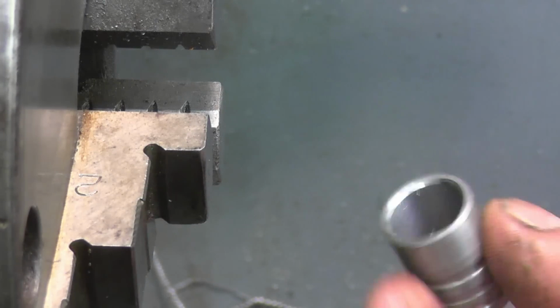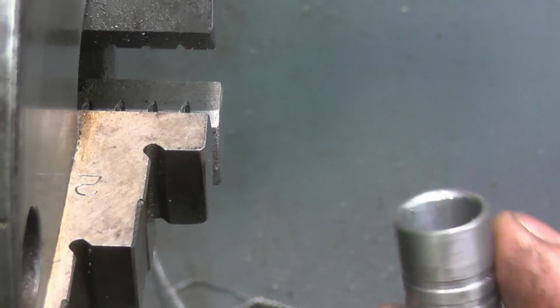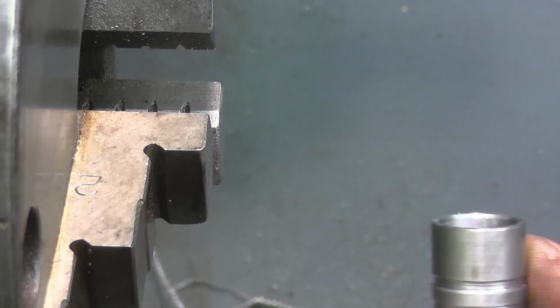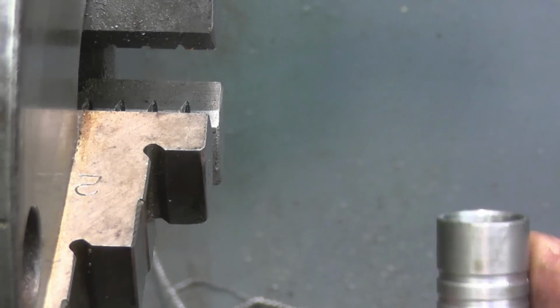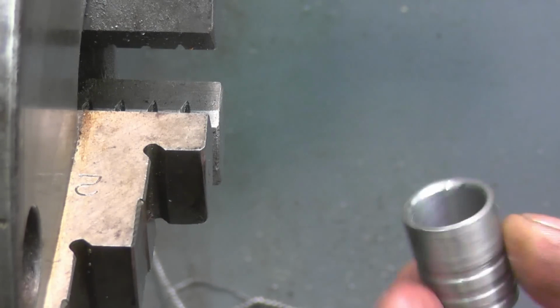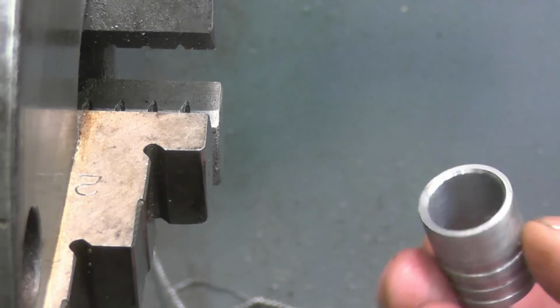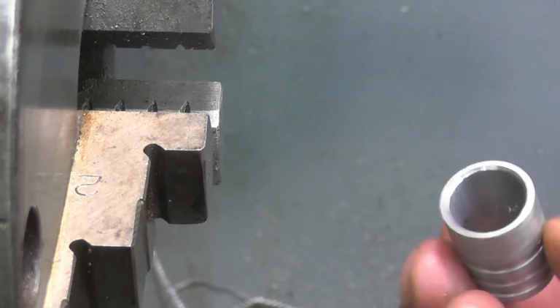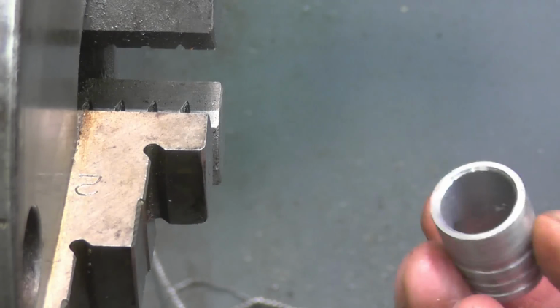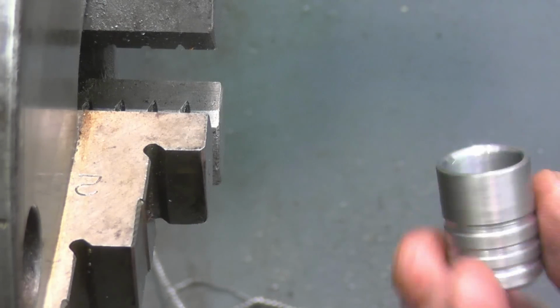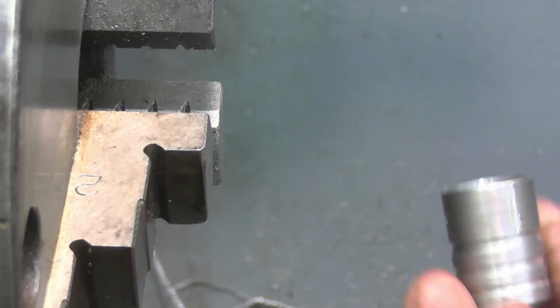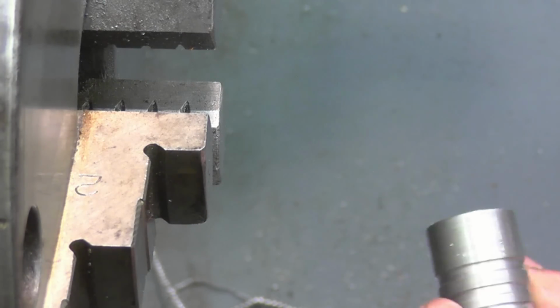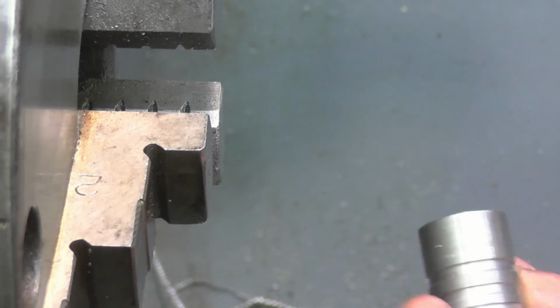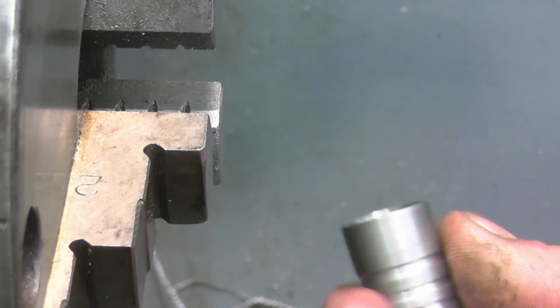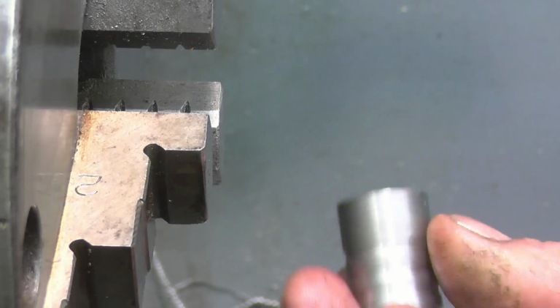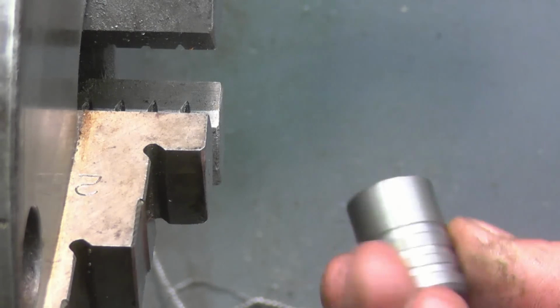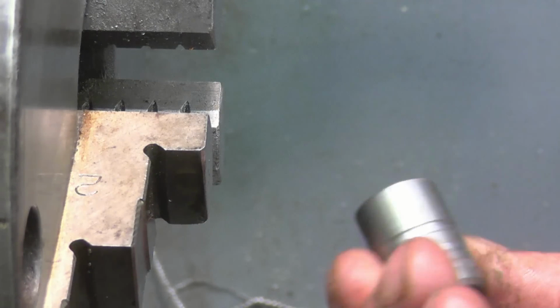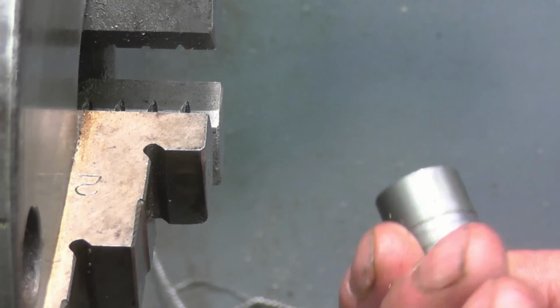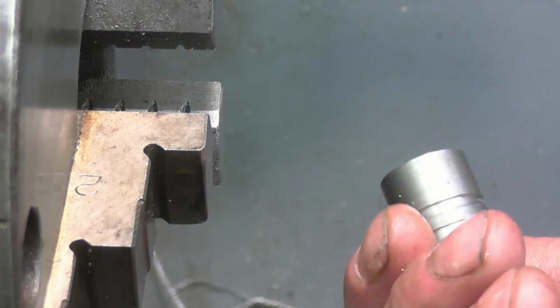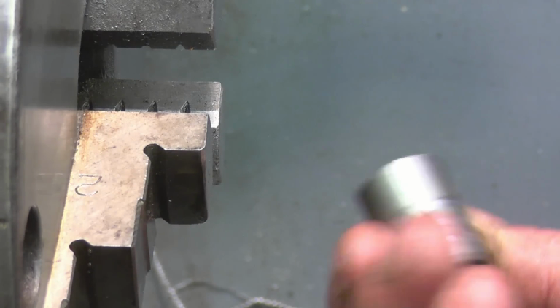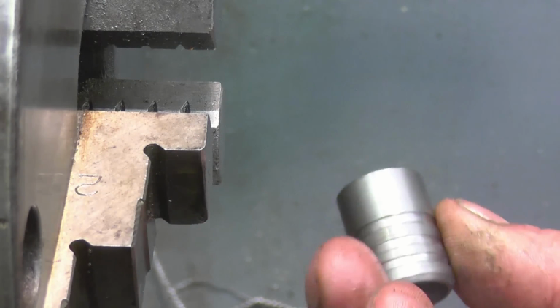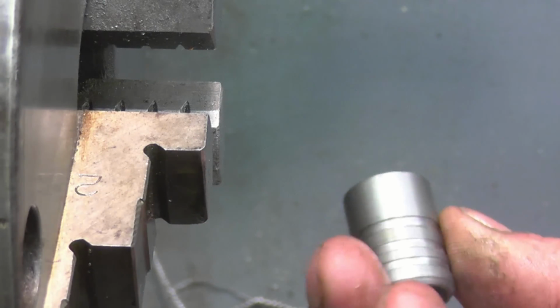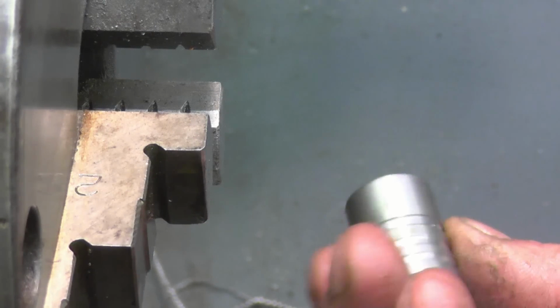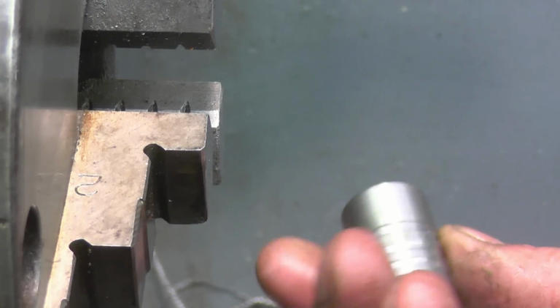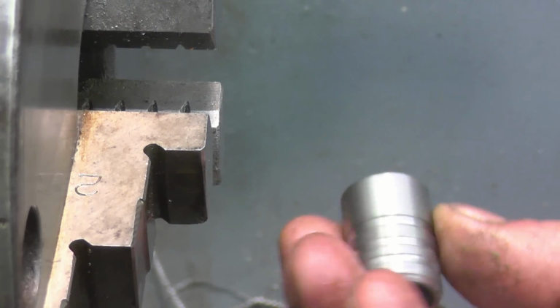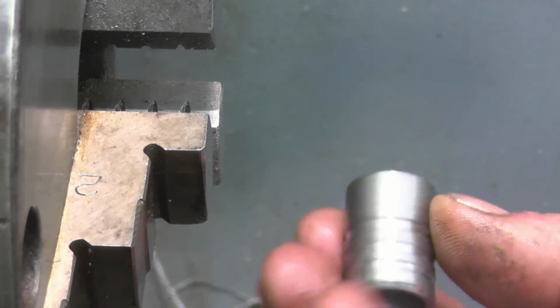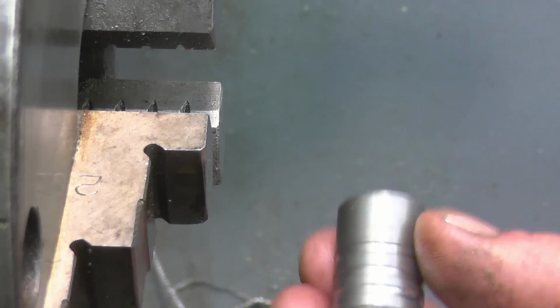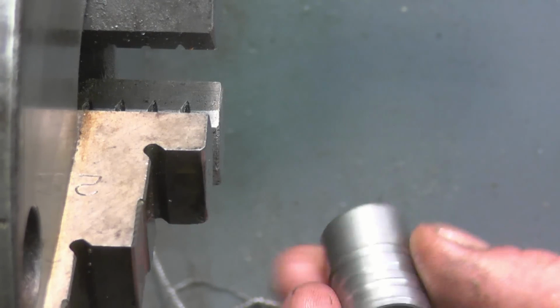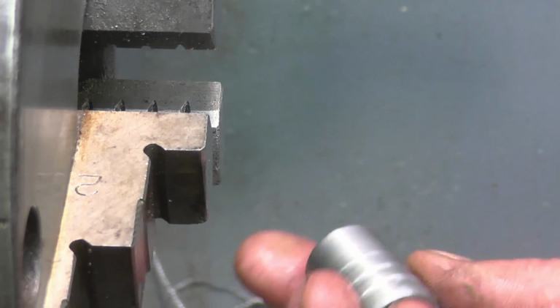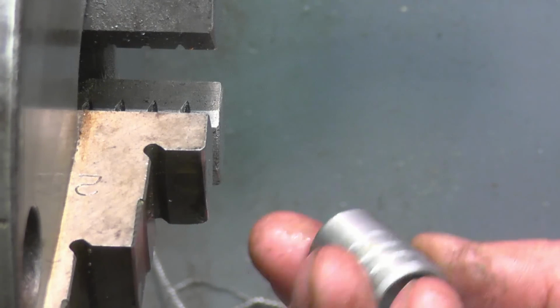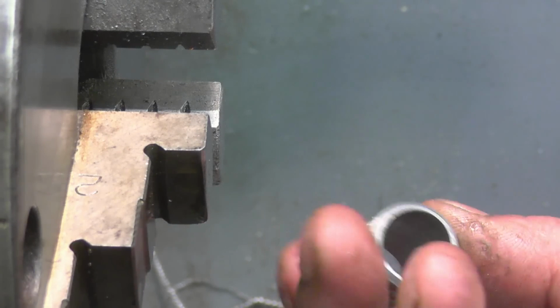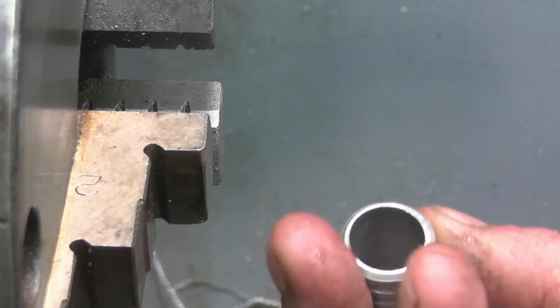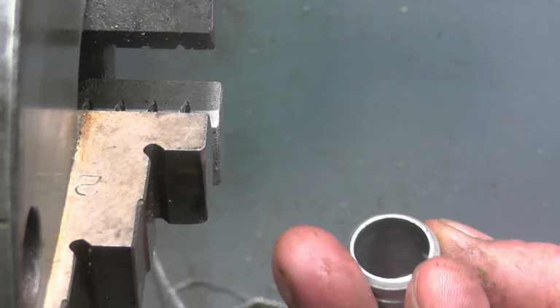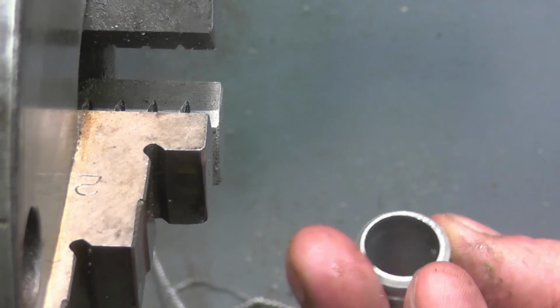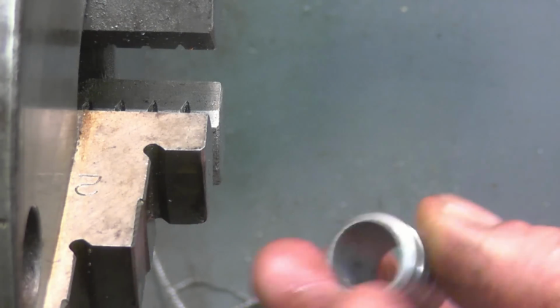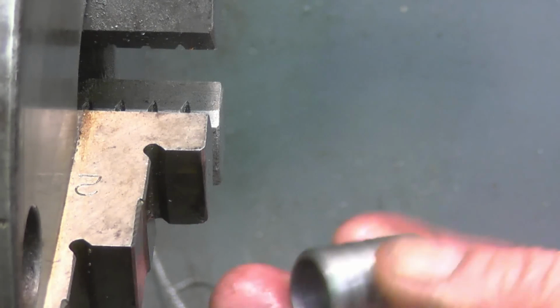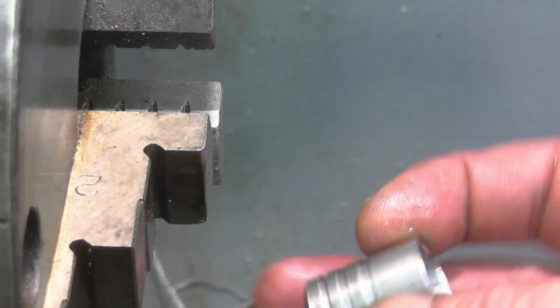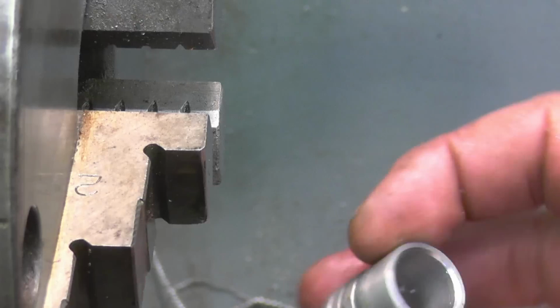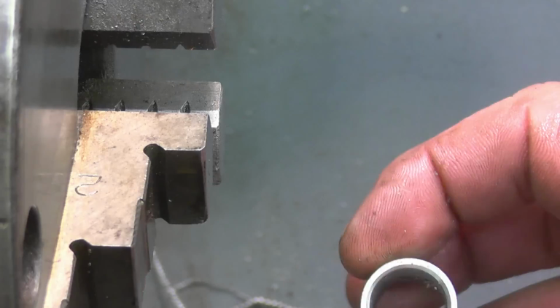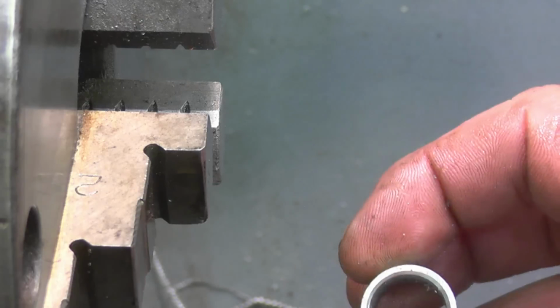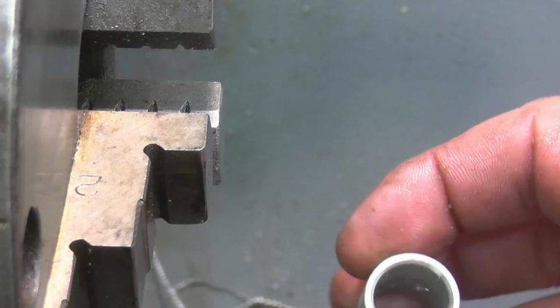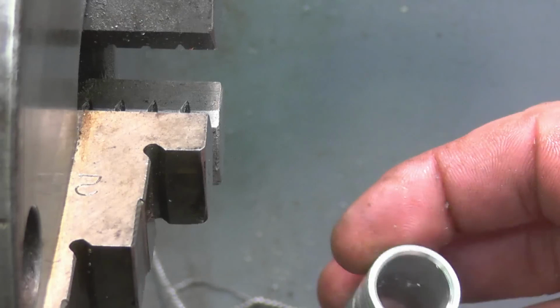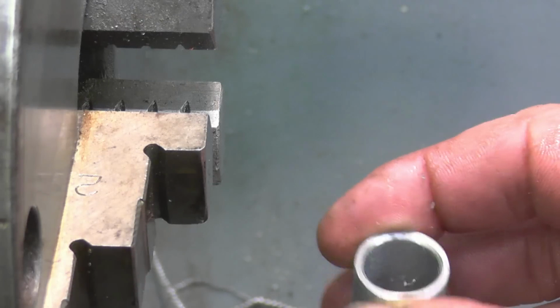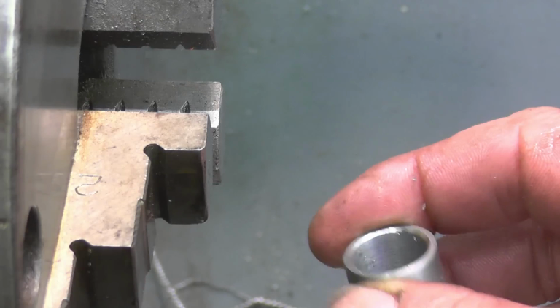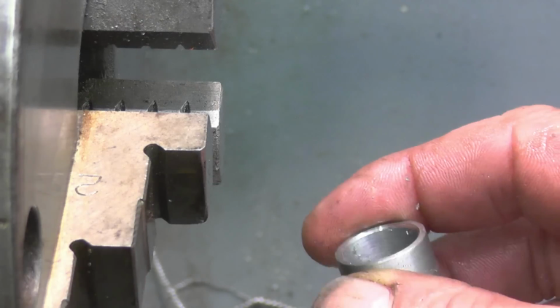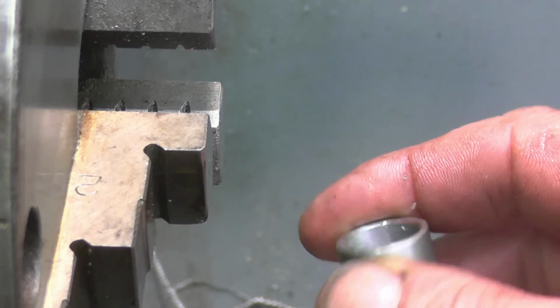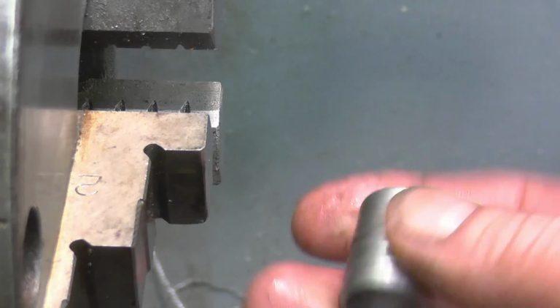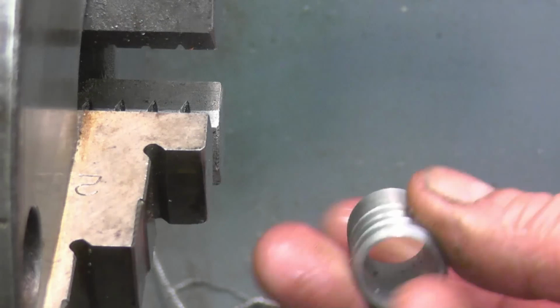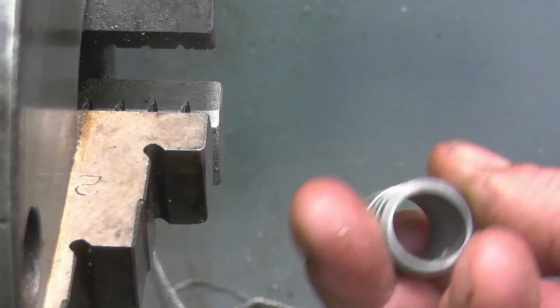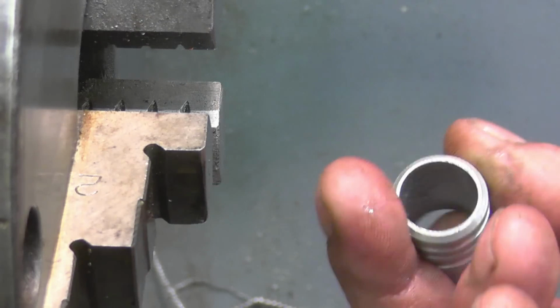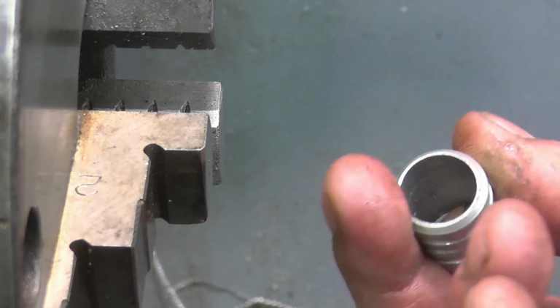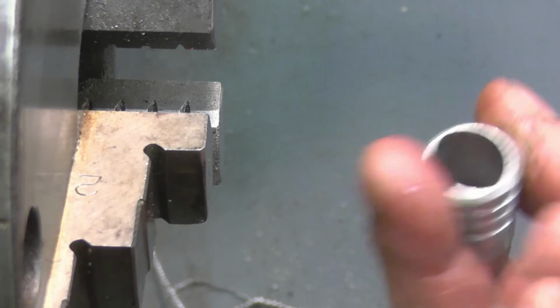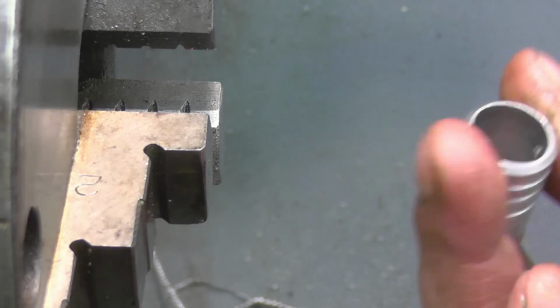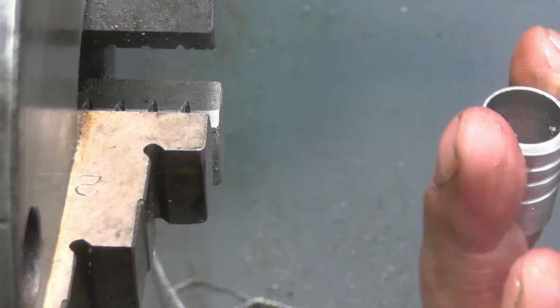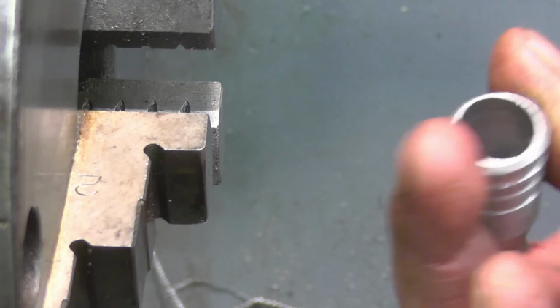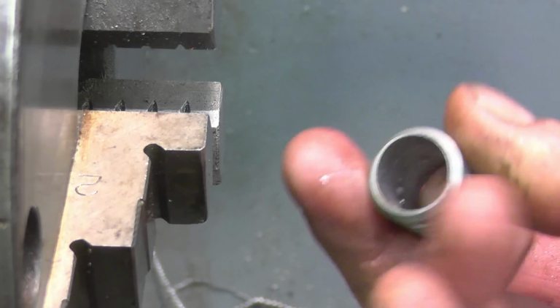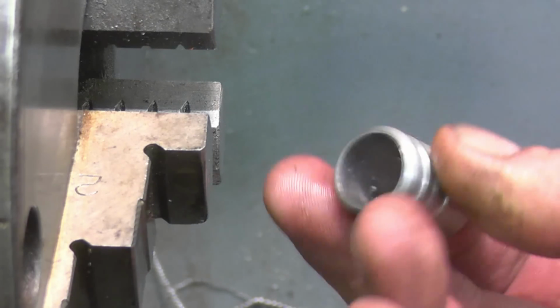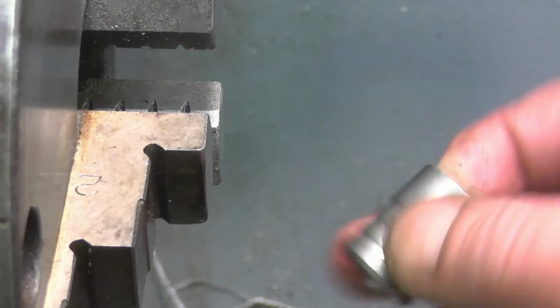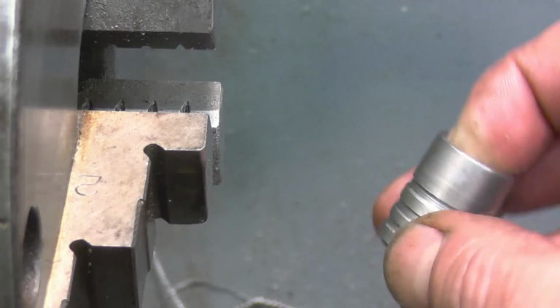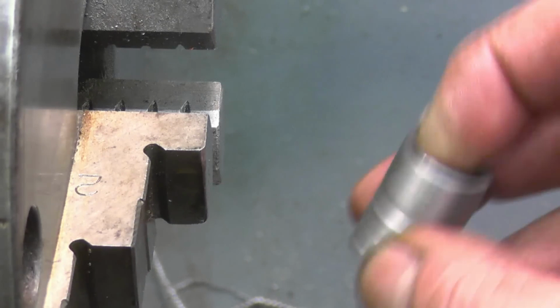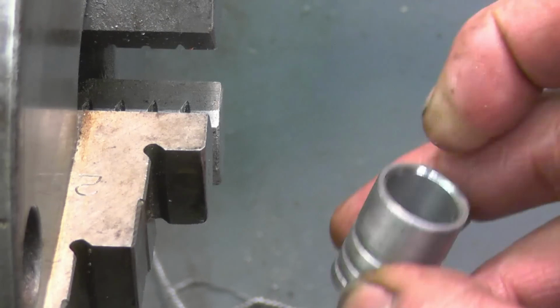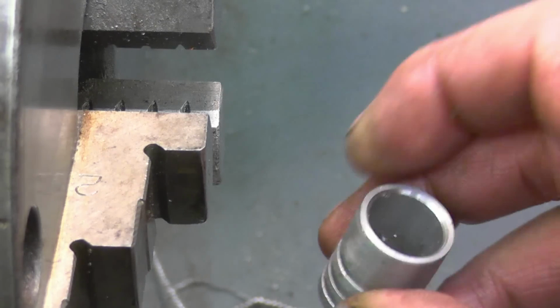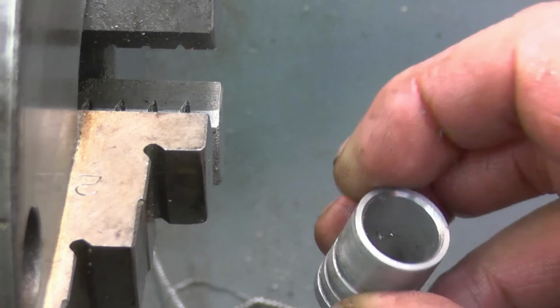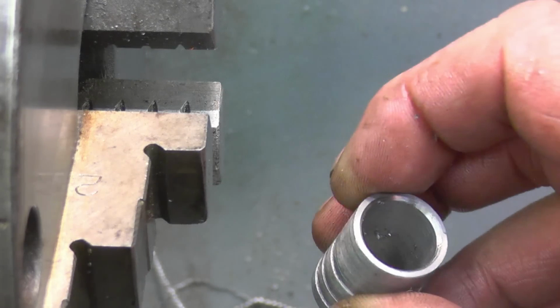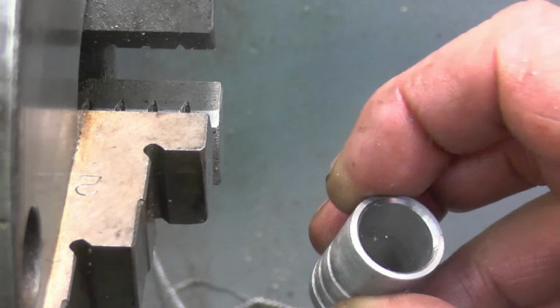I'll get that welded into the tank probably tomorrow, get it all piped up, and then we should be ready to go with our cooling.